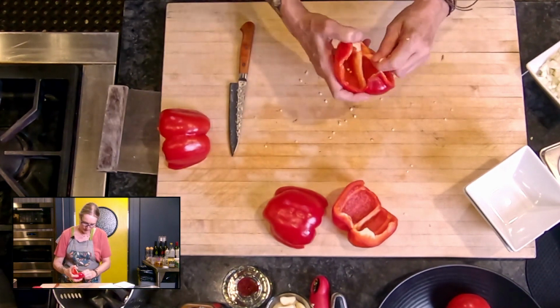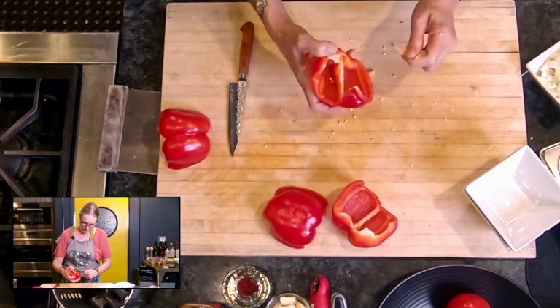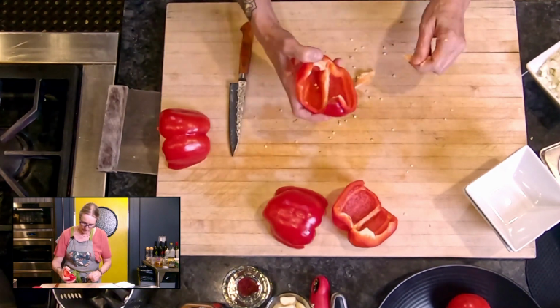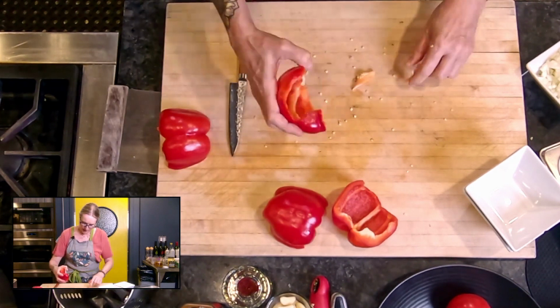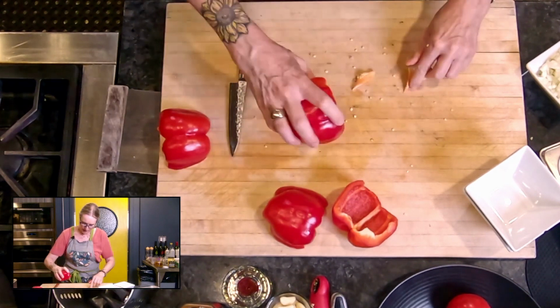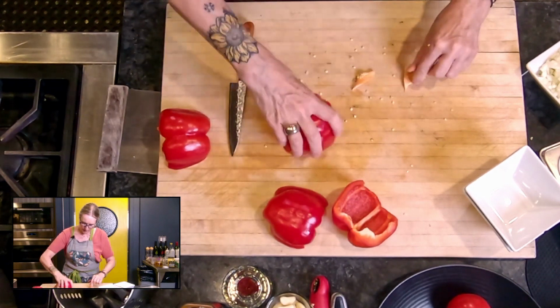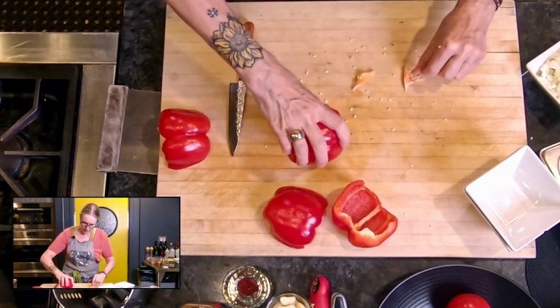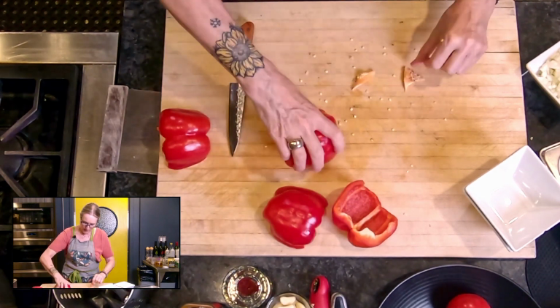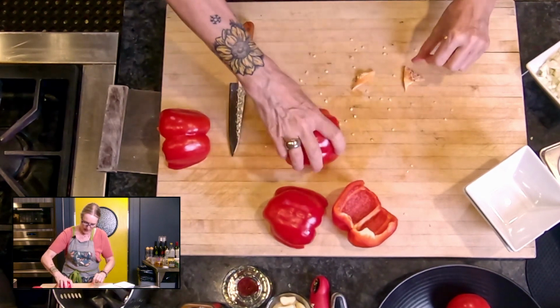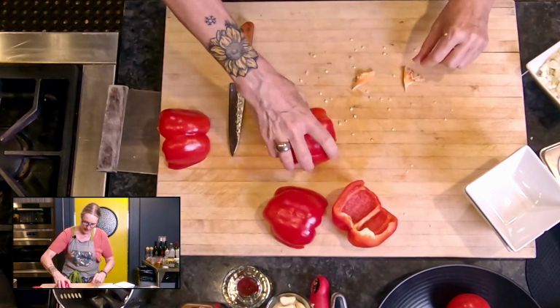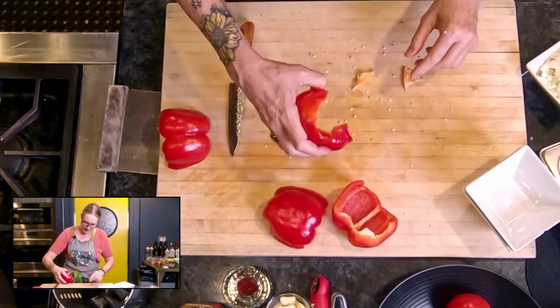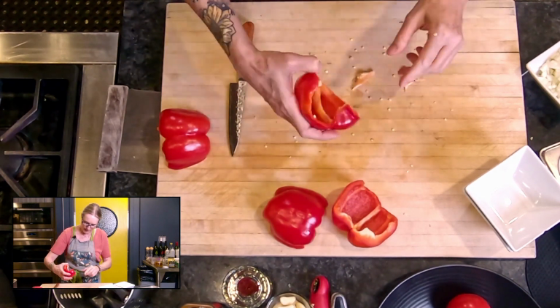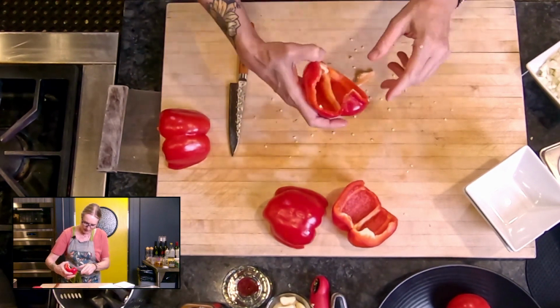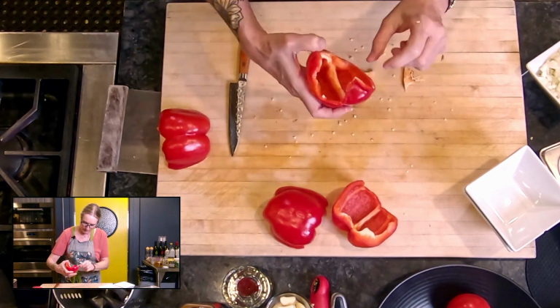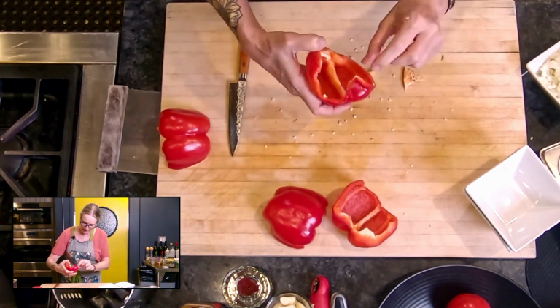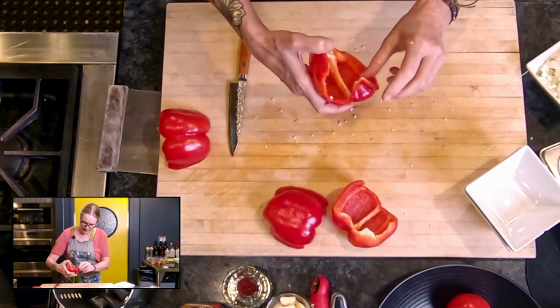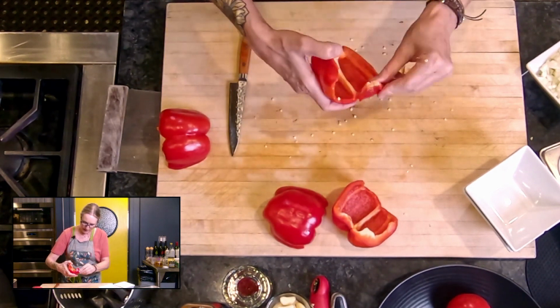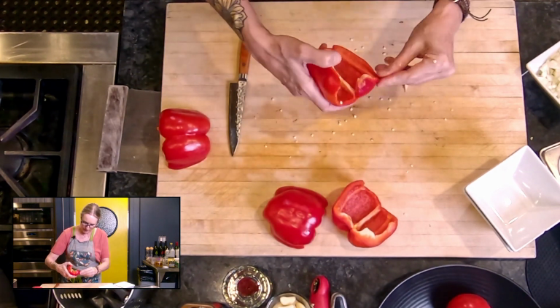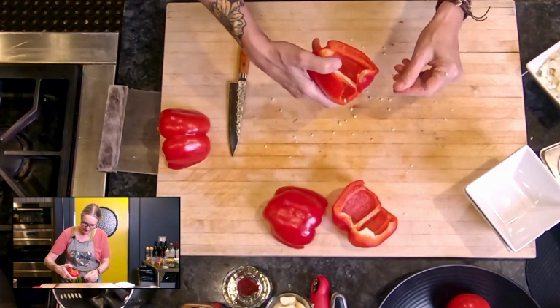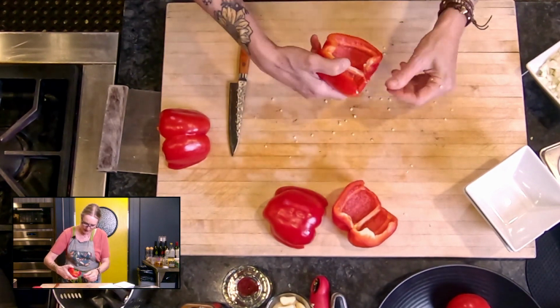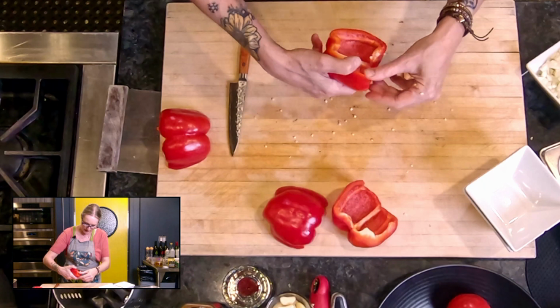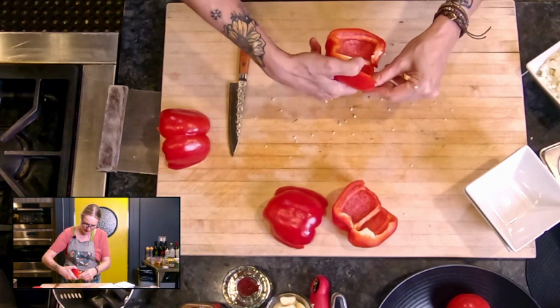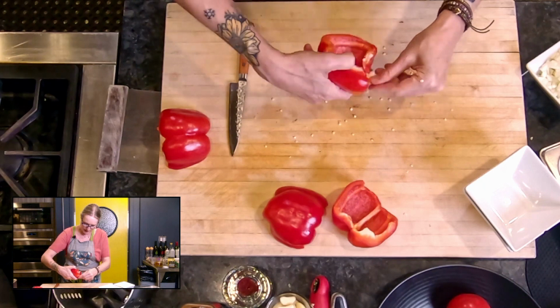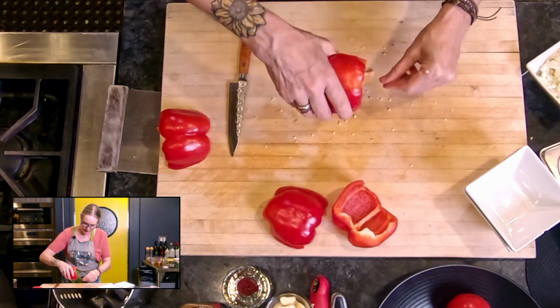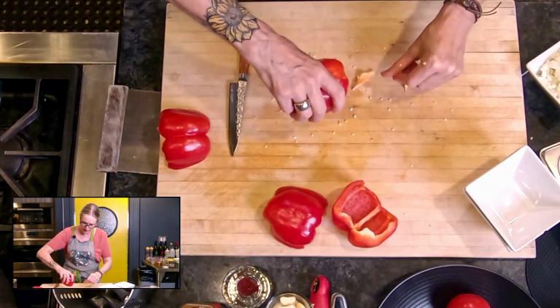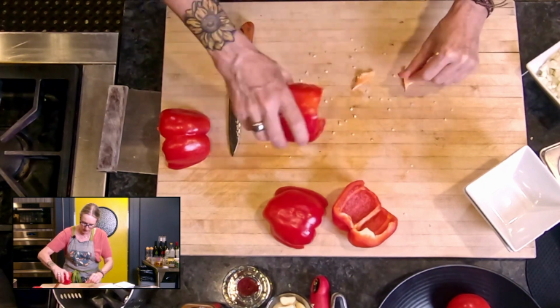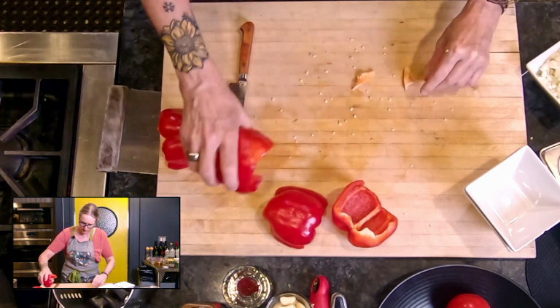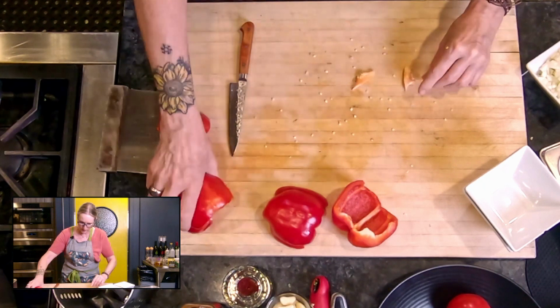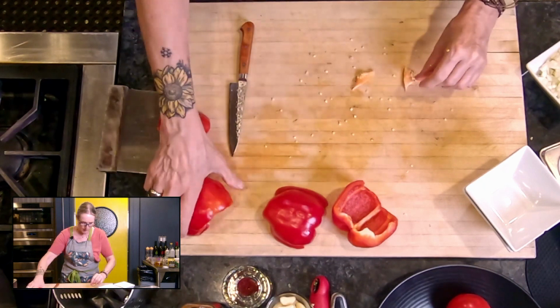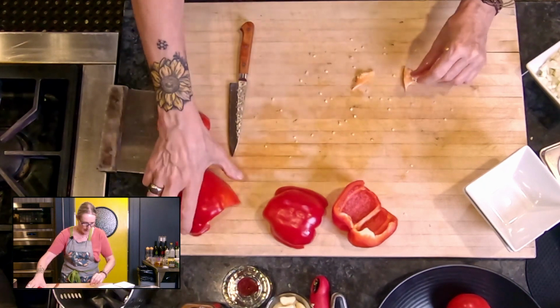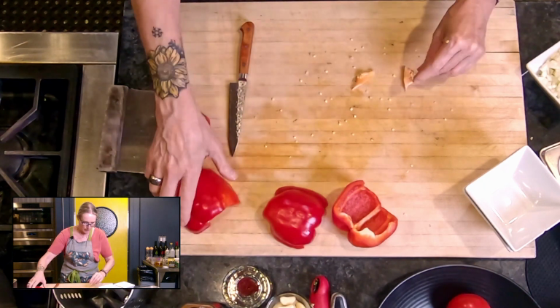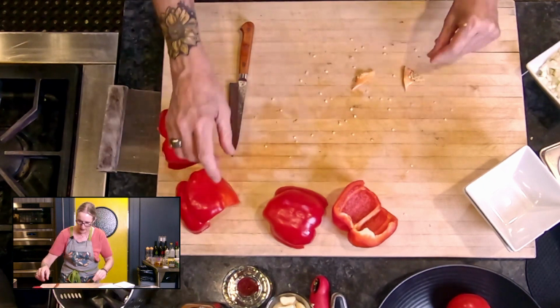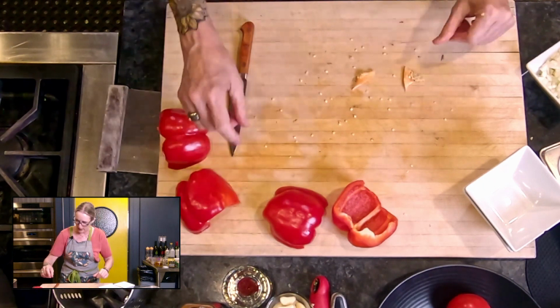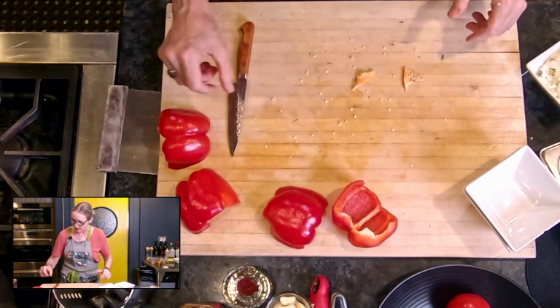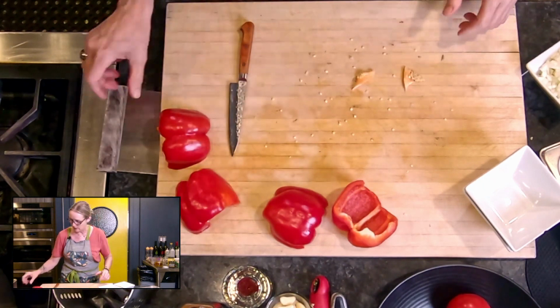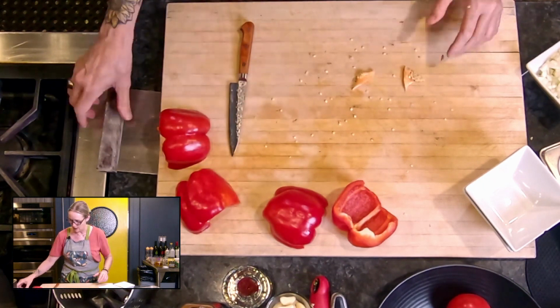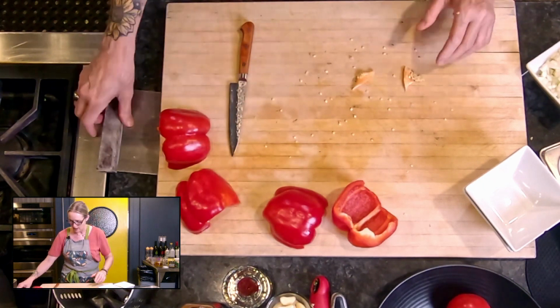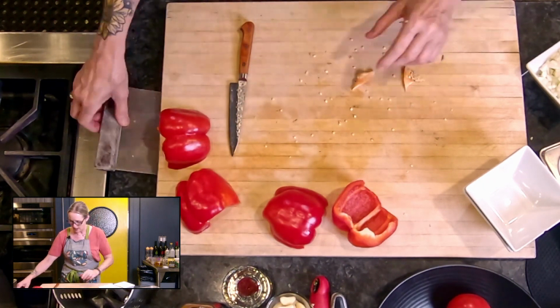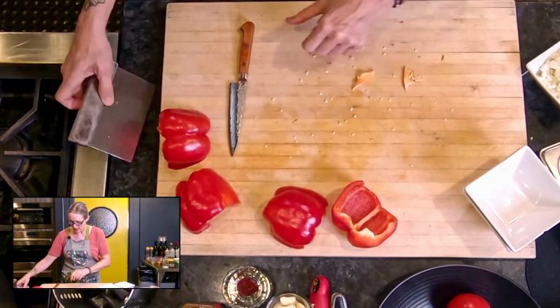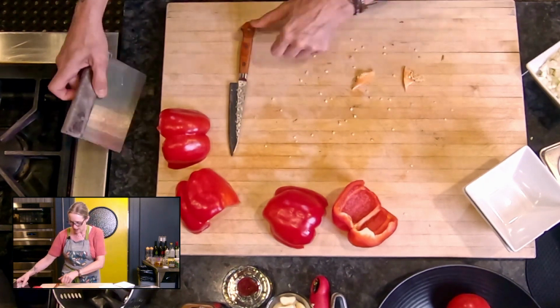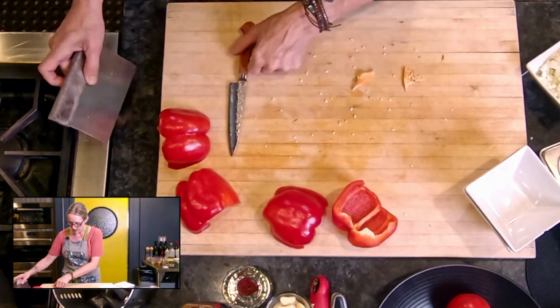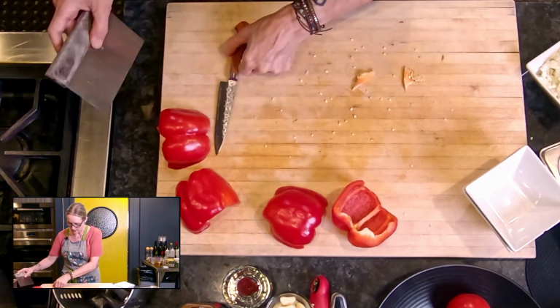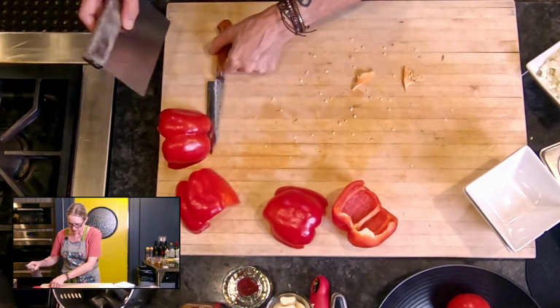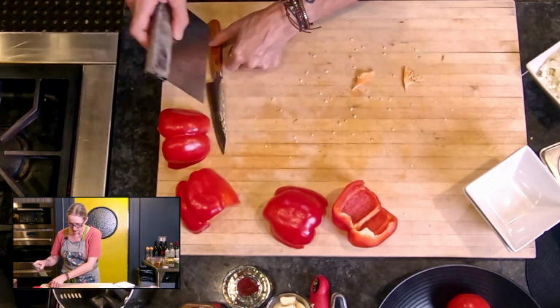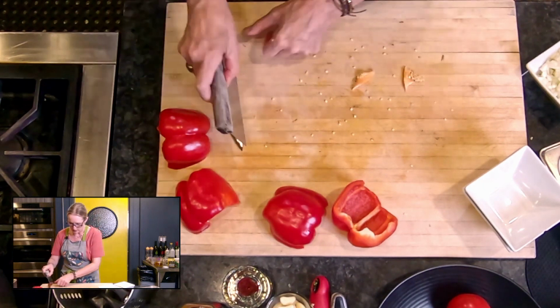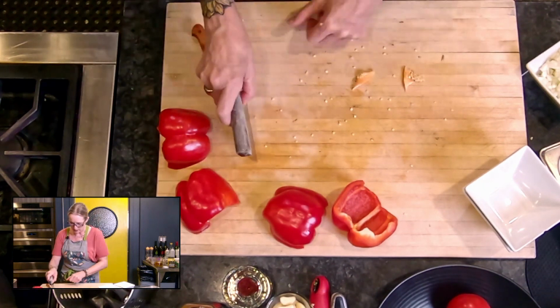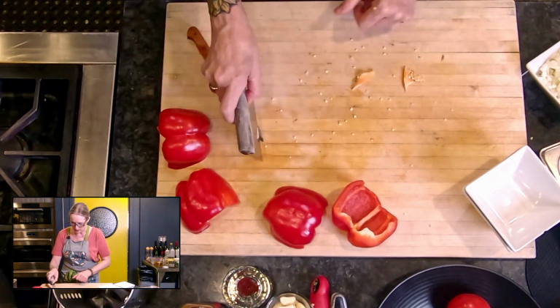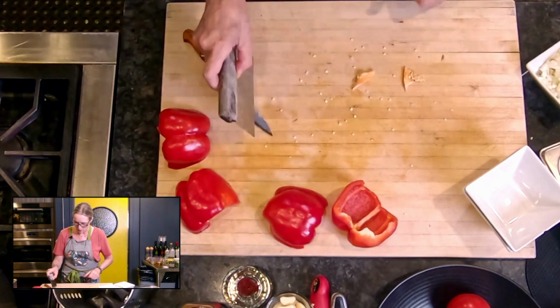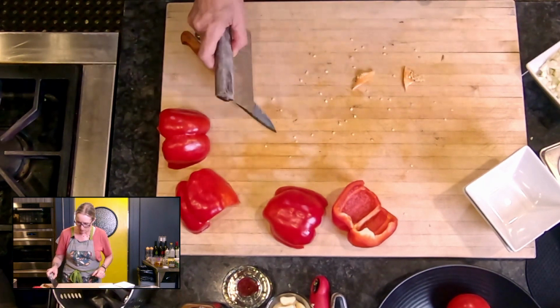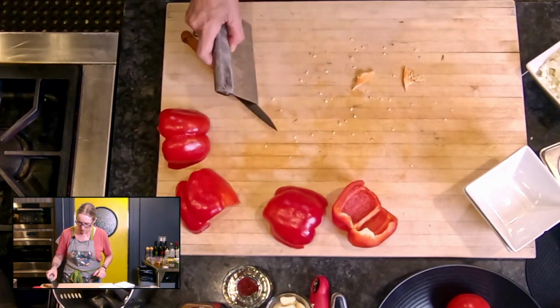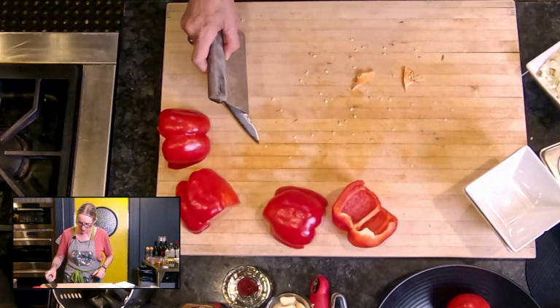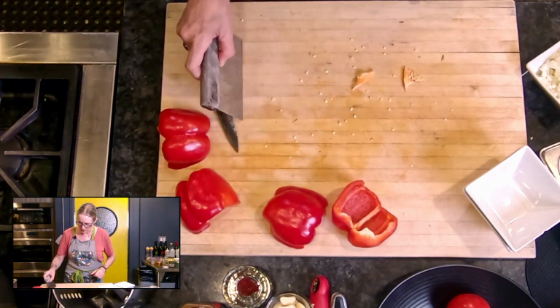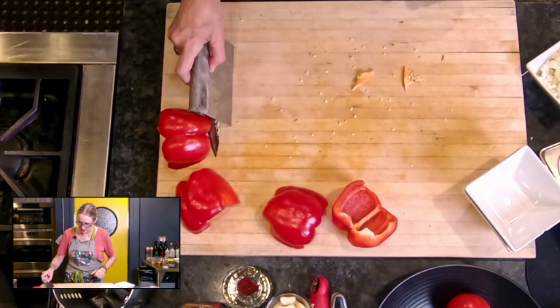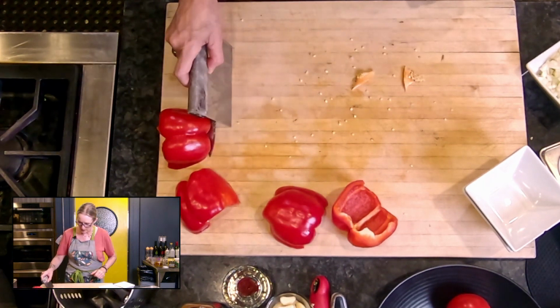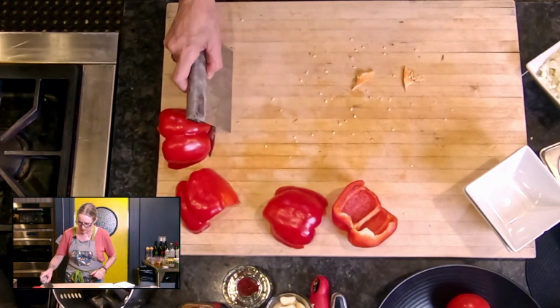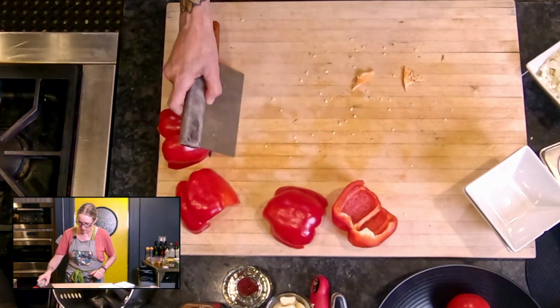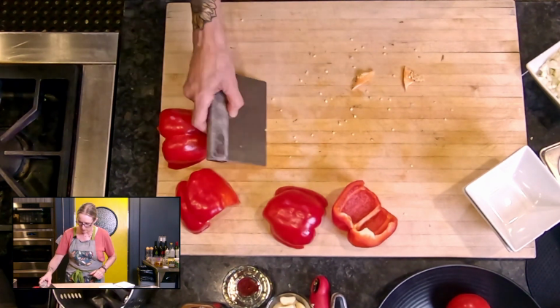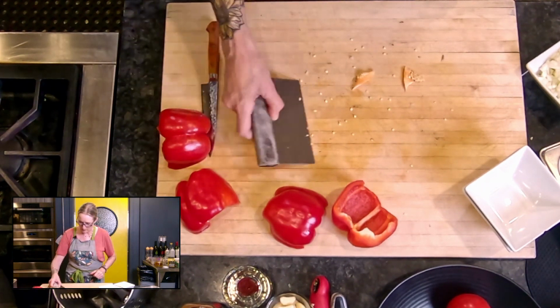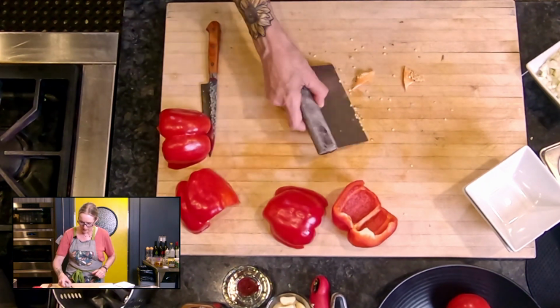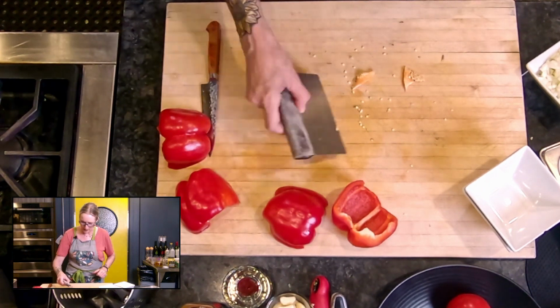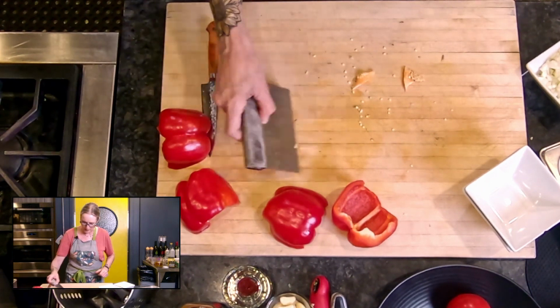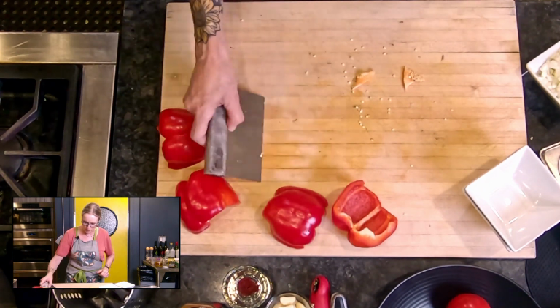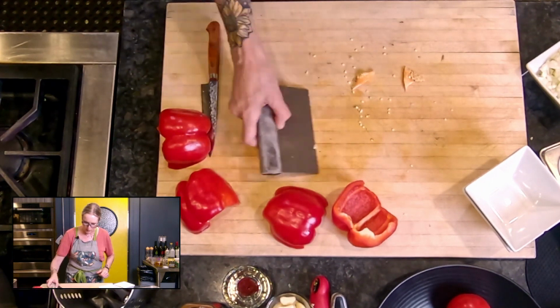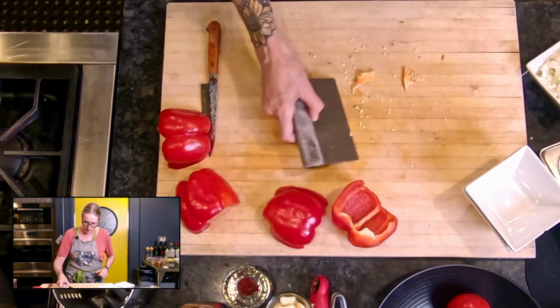I'll tear away any little bits of membrane that have seeds clinging to it, and I'm gonna clean all the seeds off my cutting board.